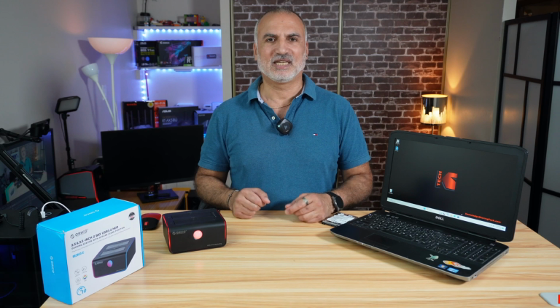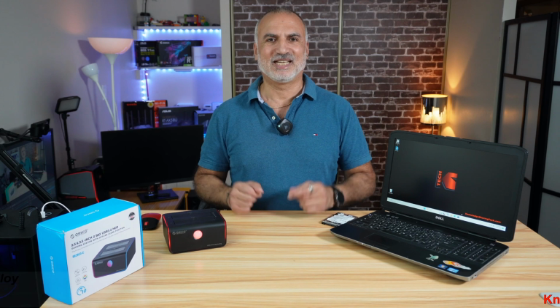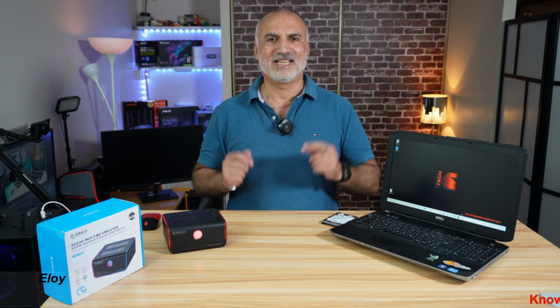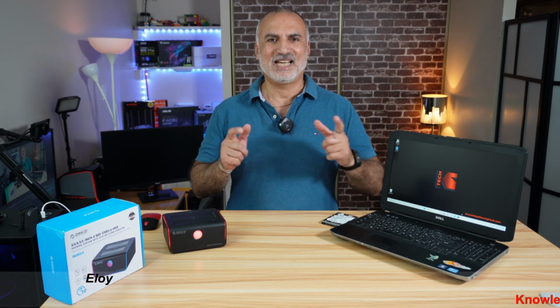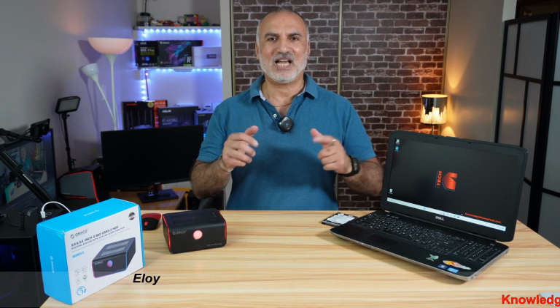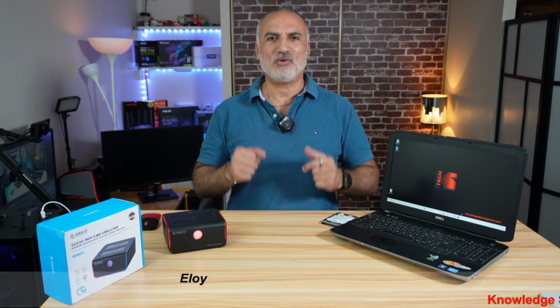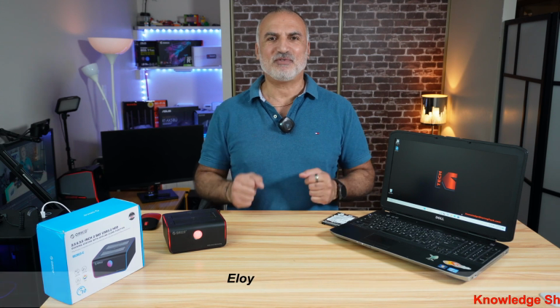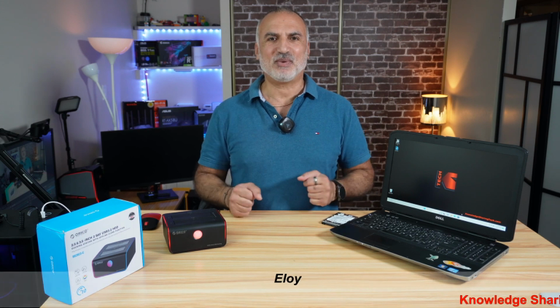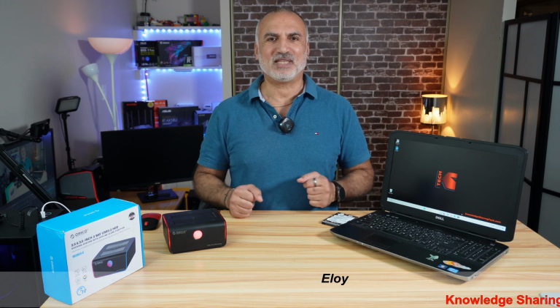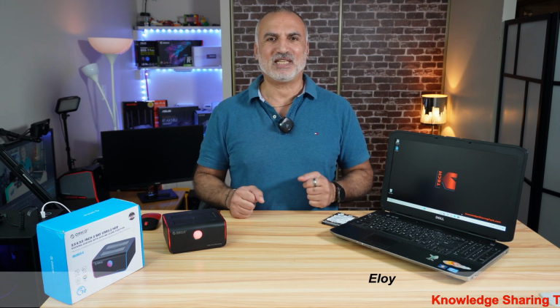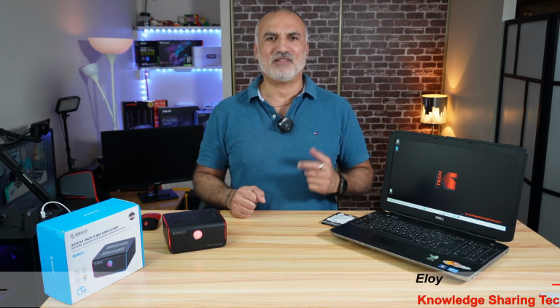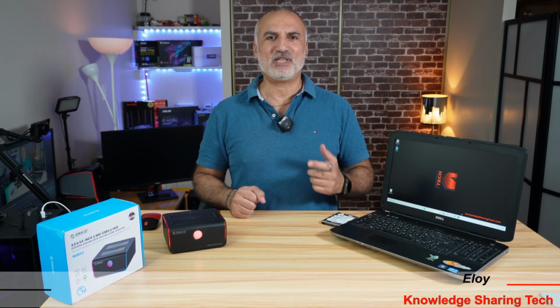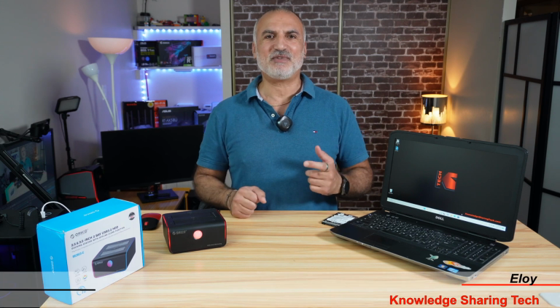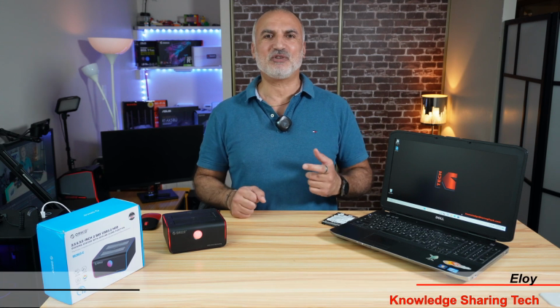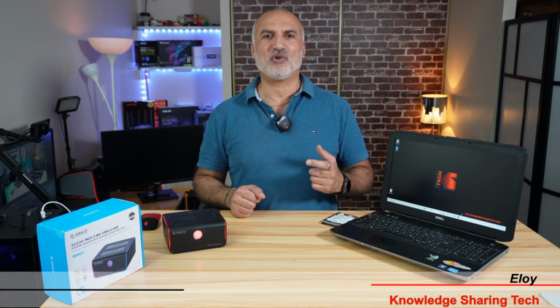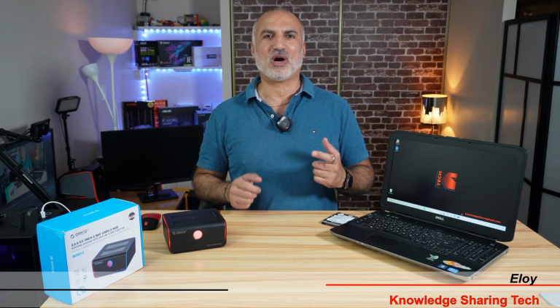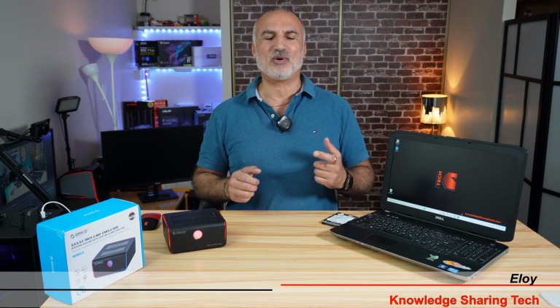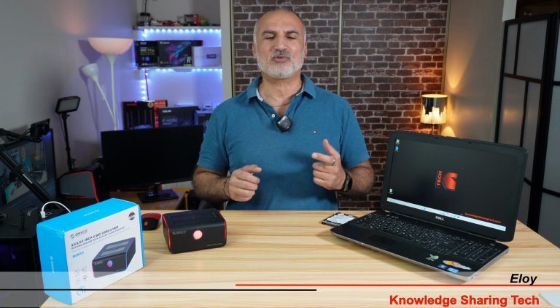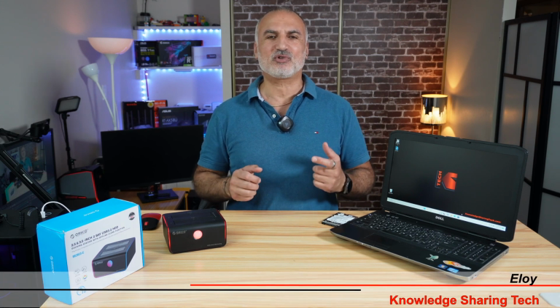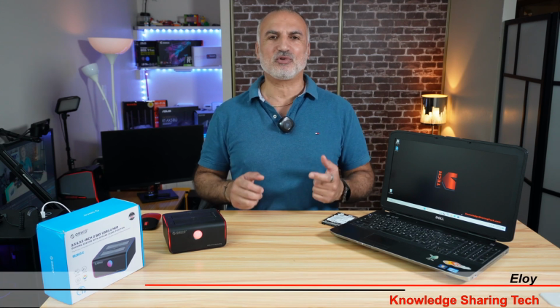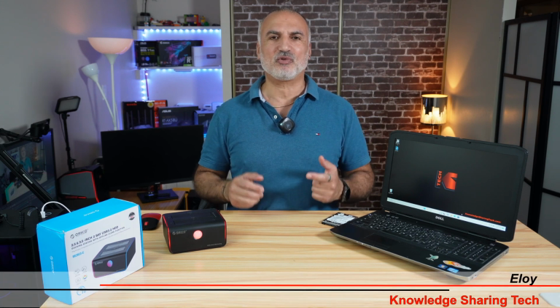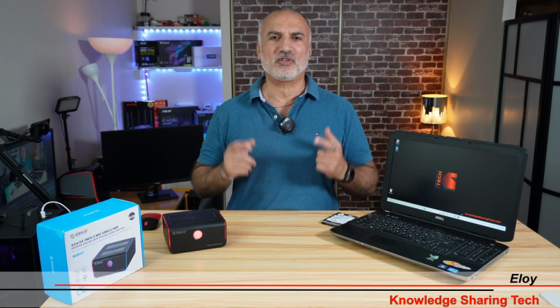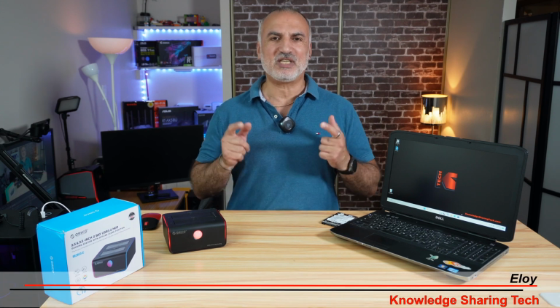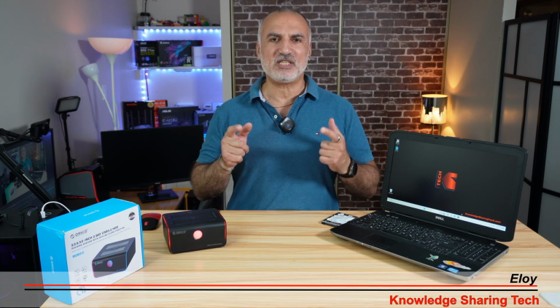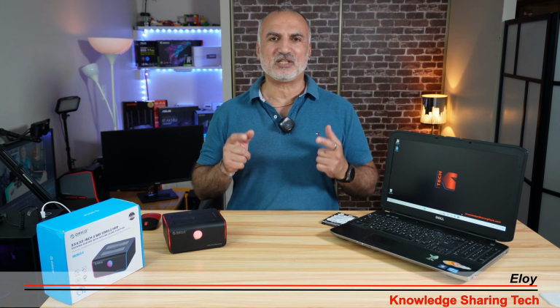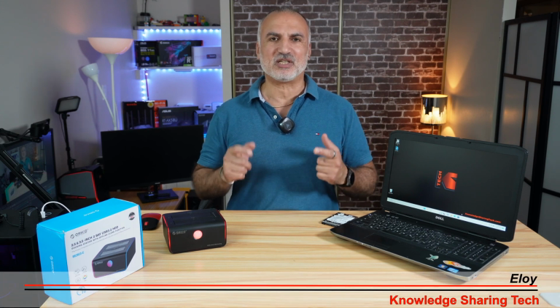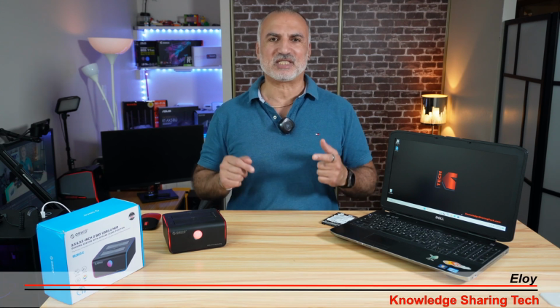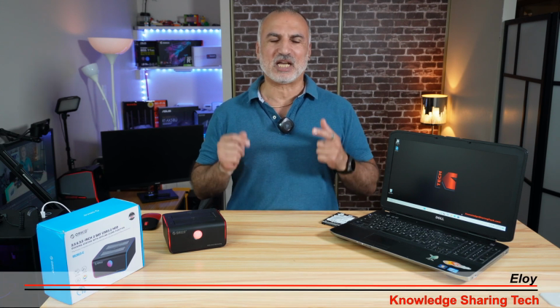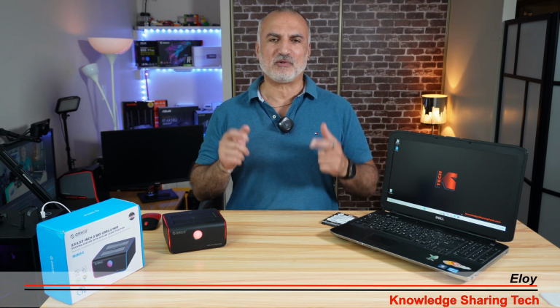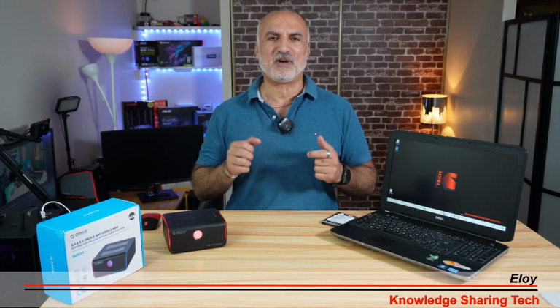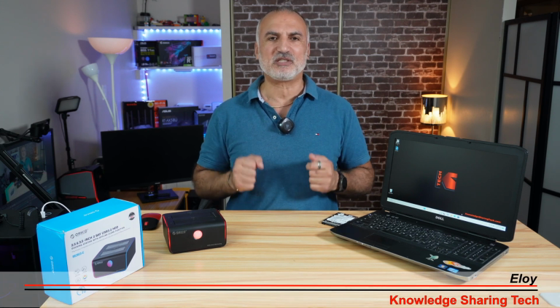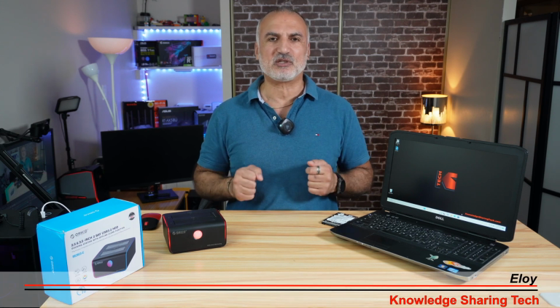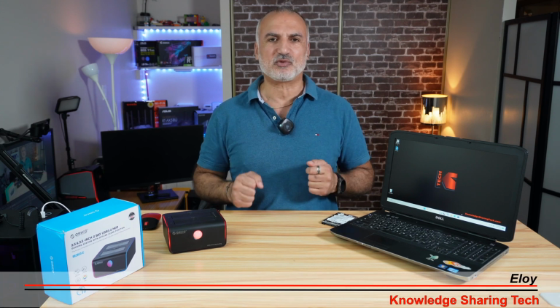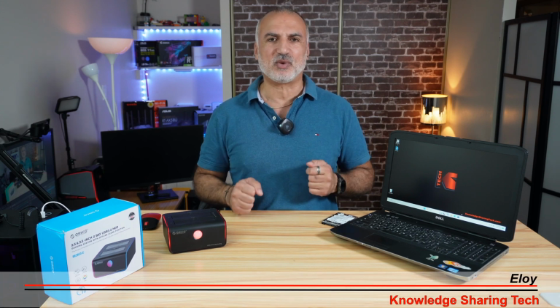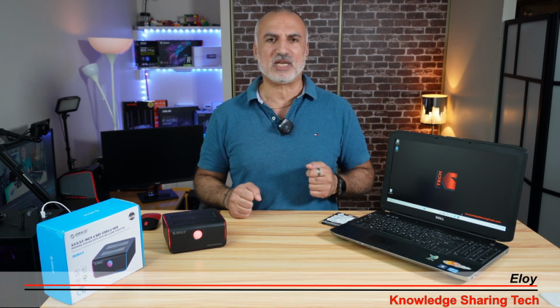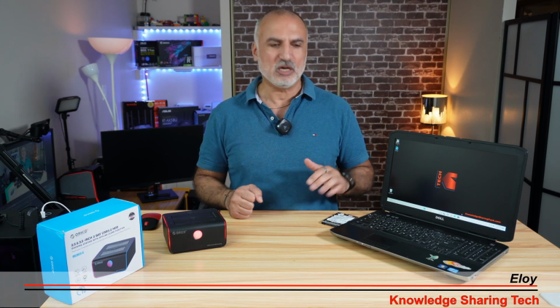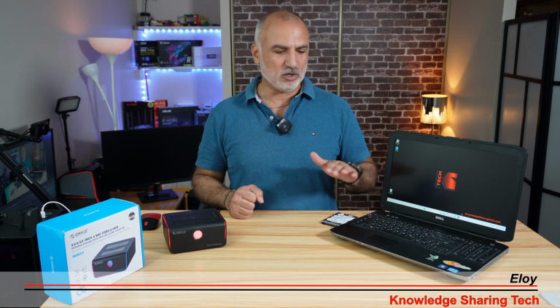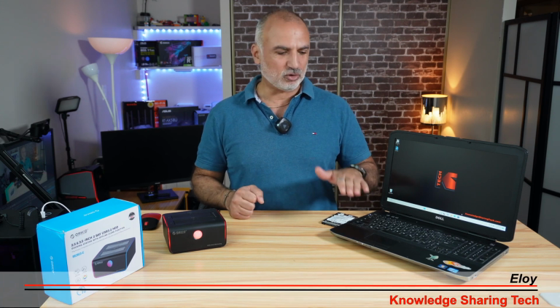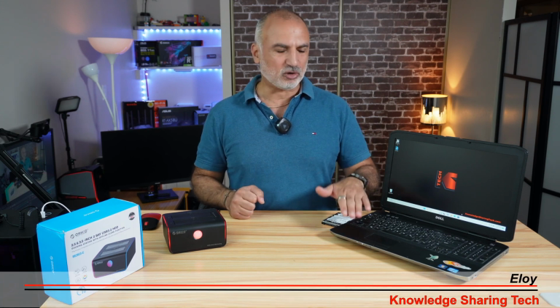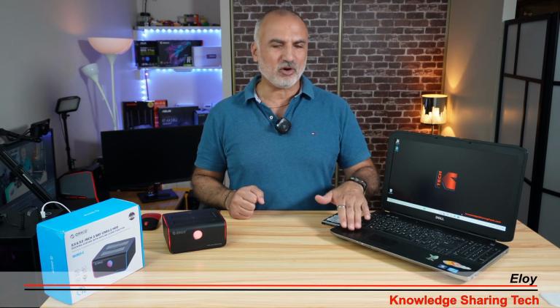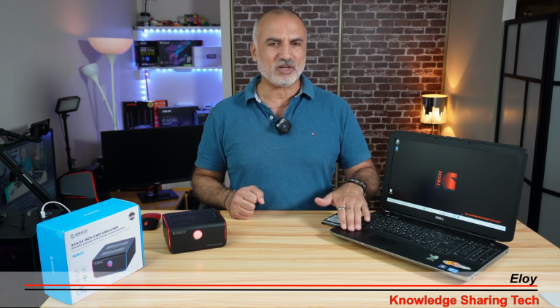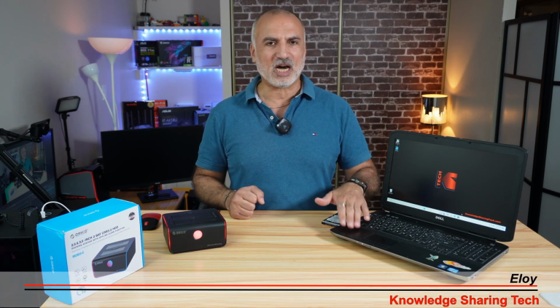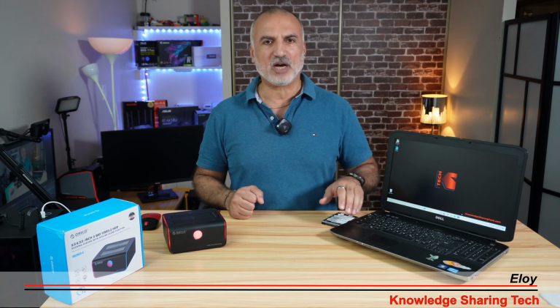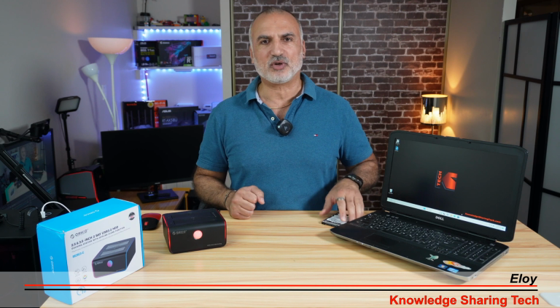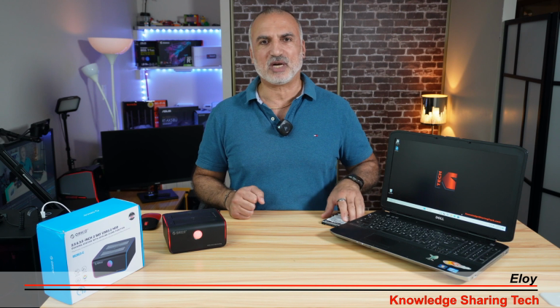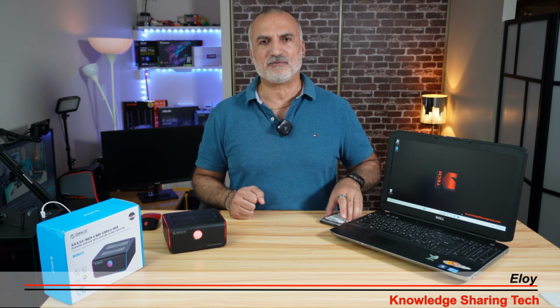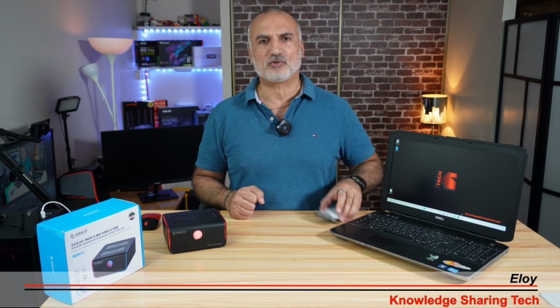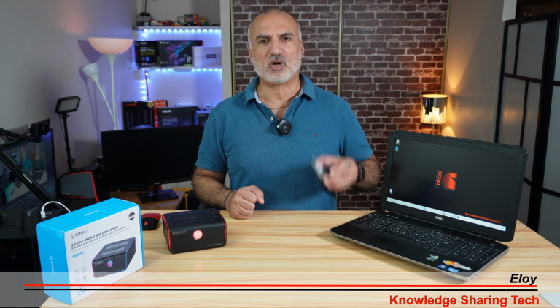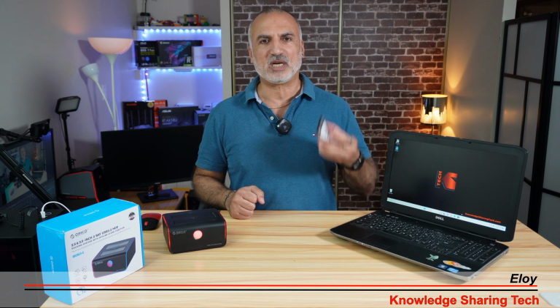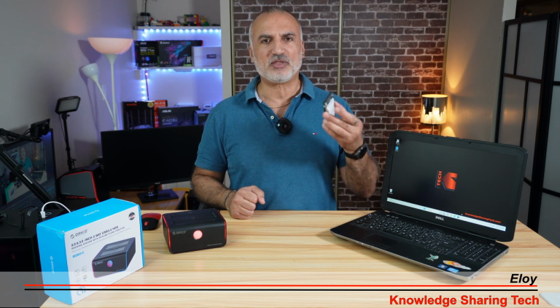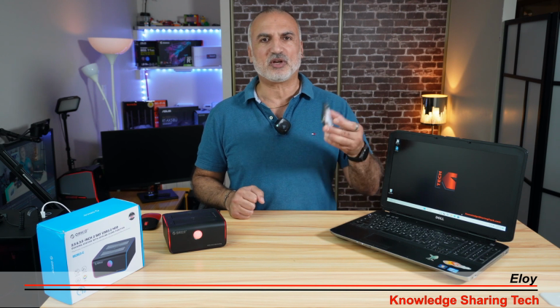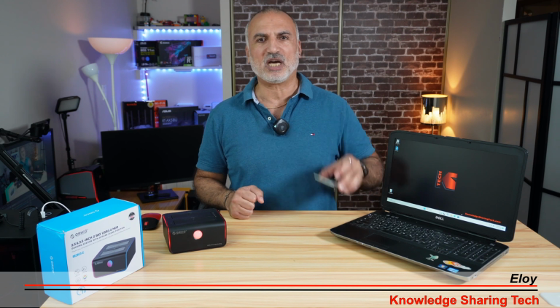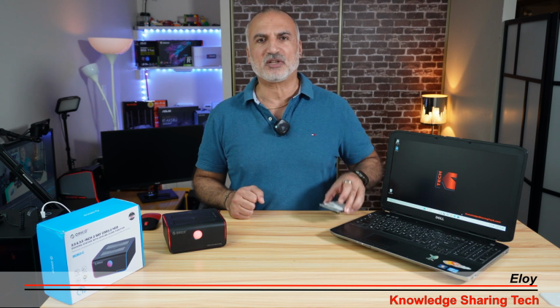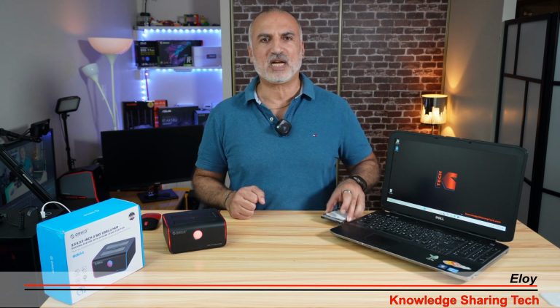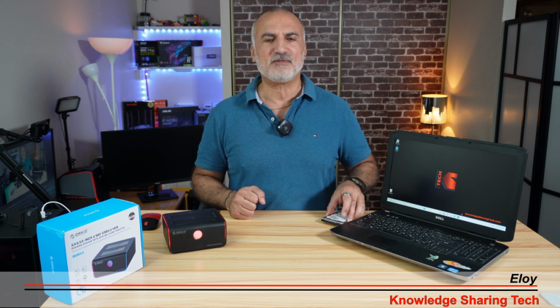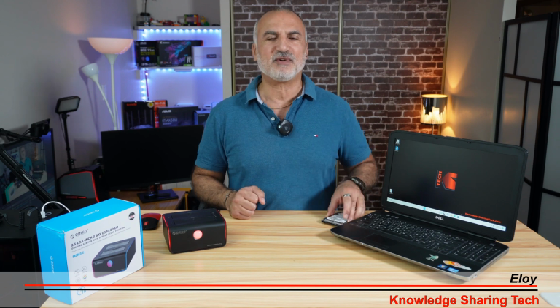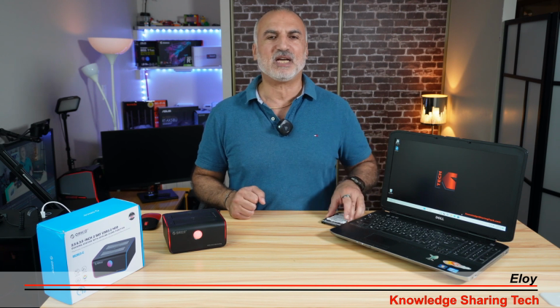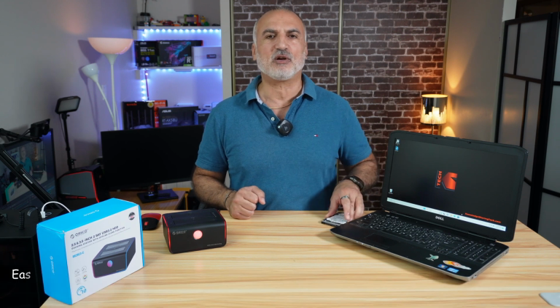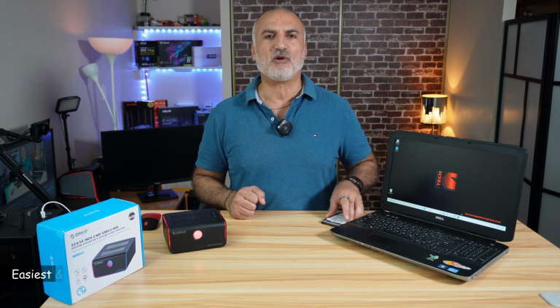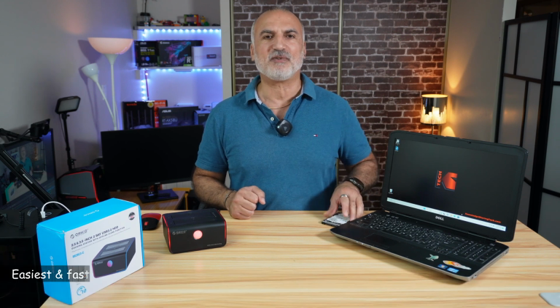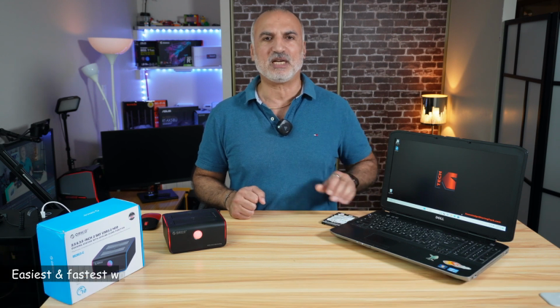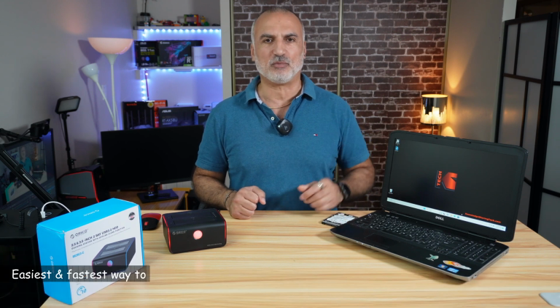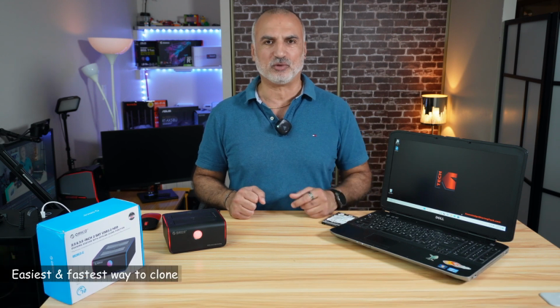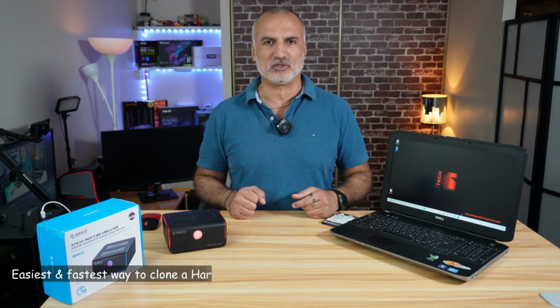Hello everyone. In this video, I want to show you the easiest and the fastest way to clone a hard drive to another hard drive in offline mode.